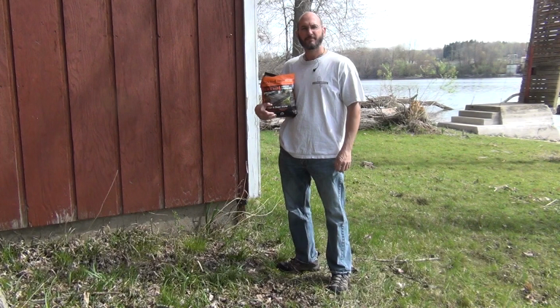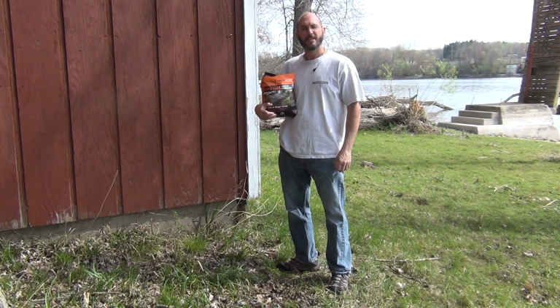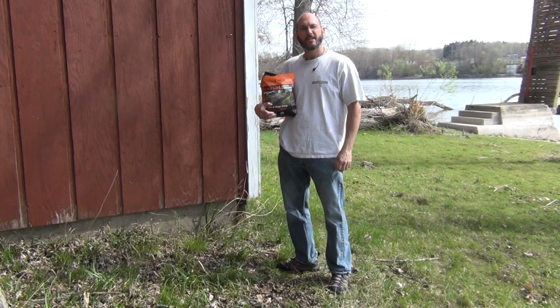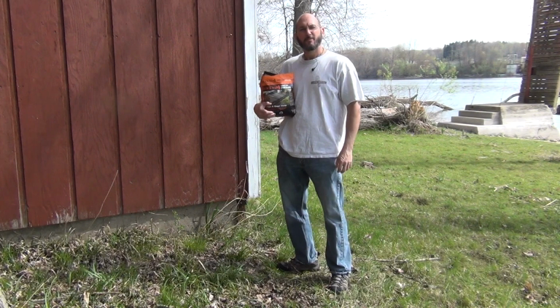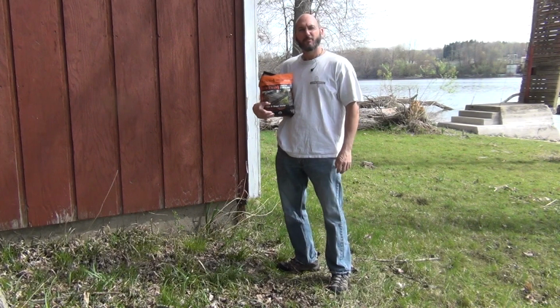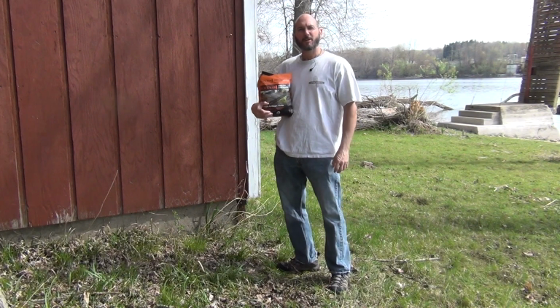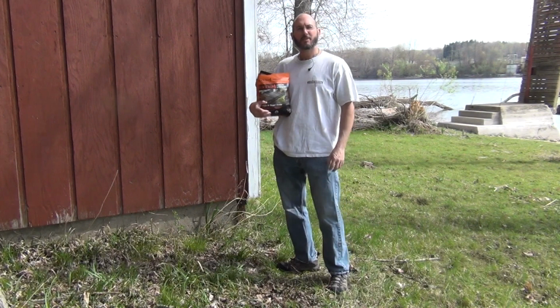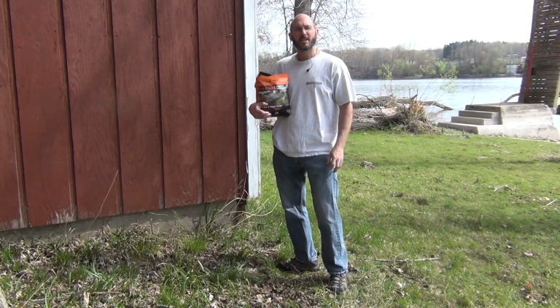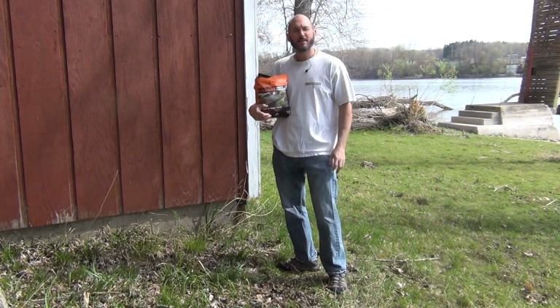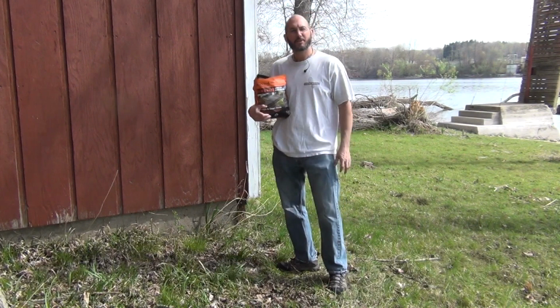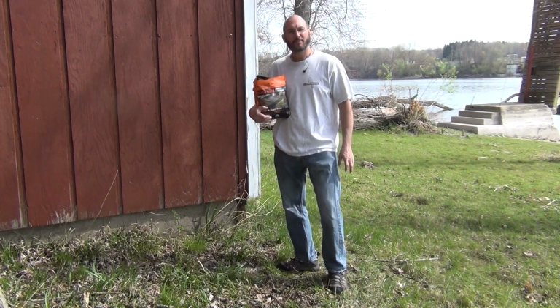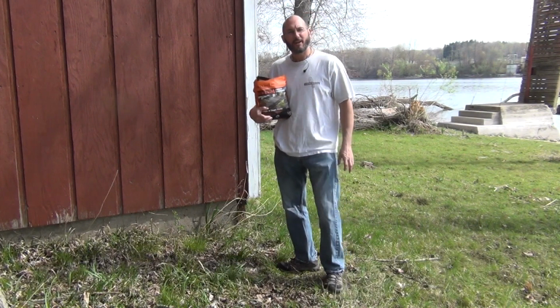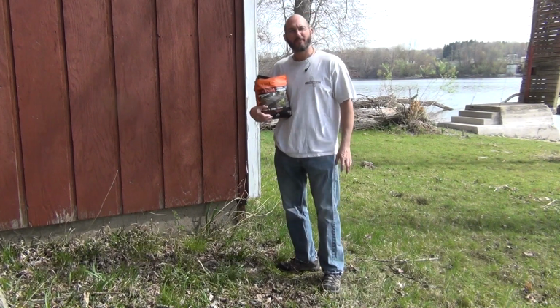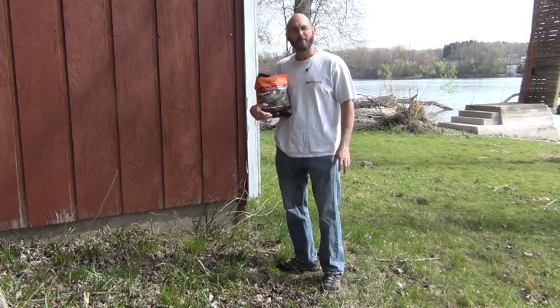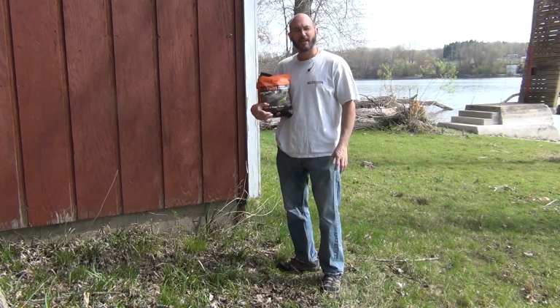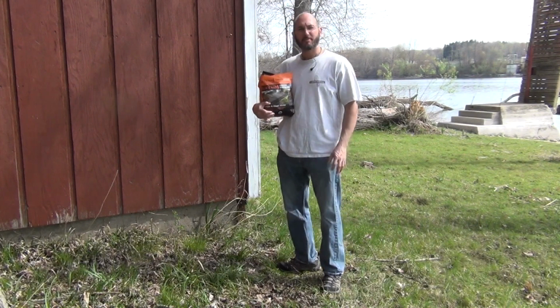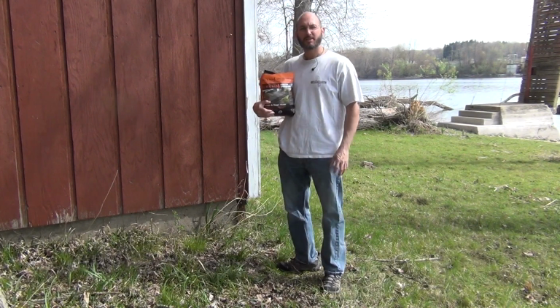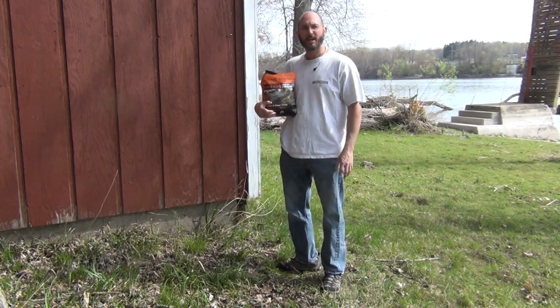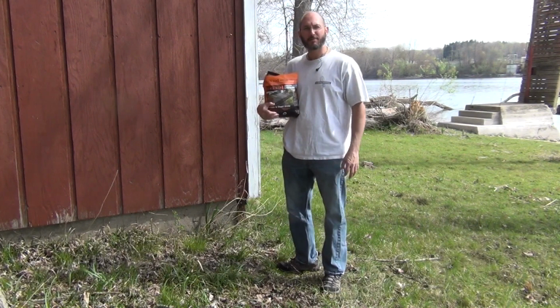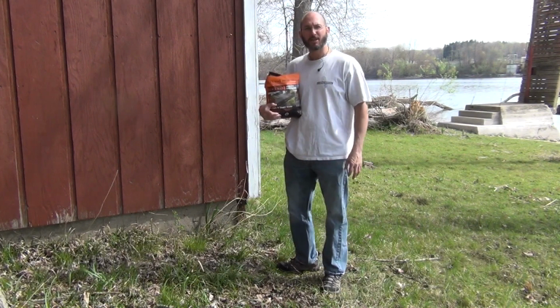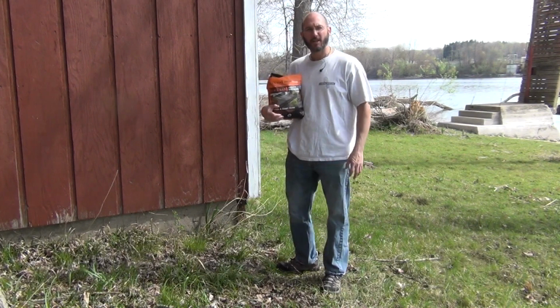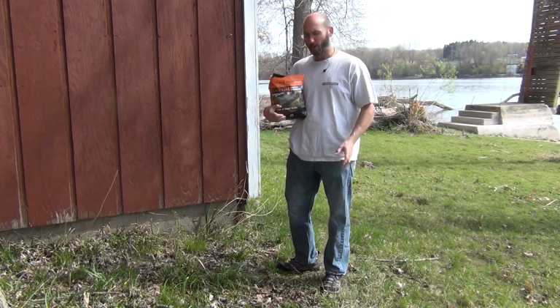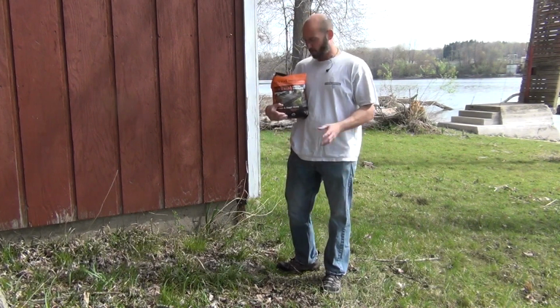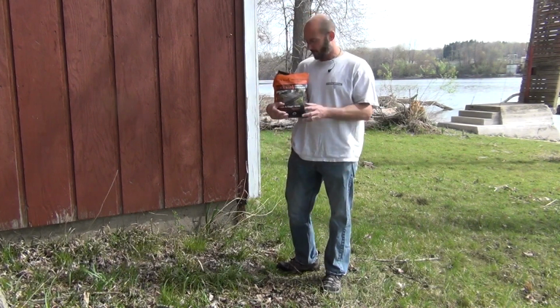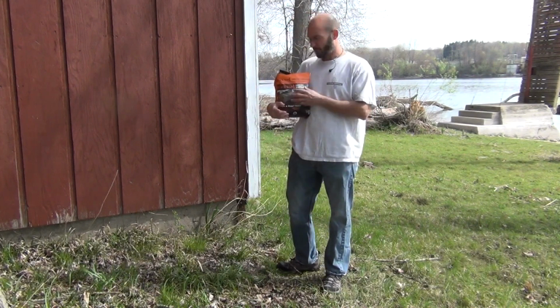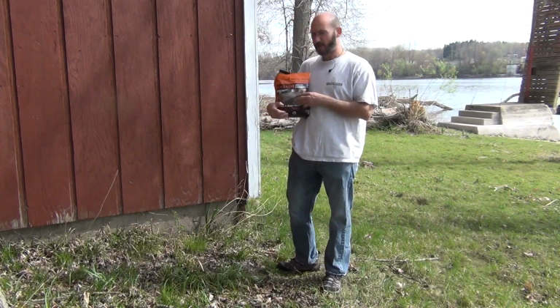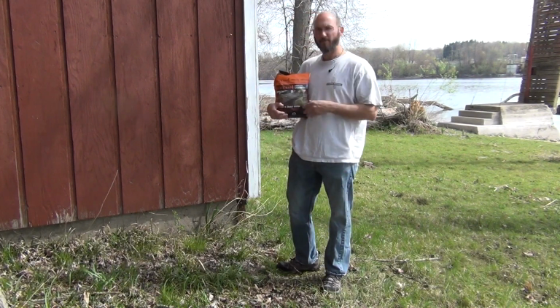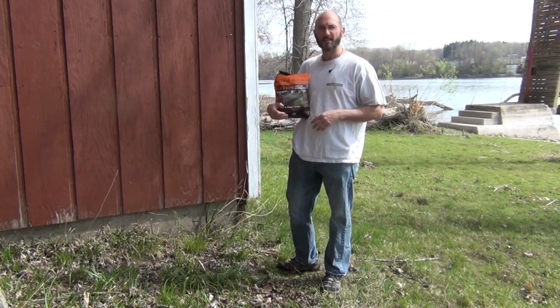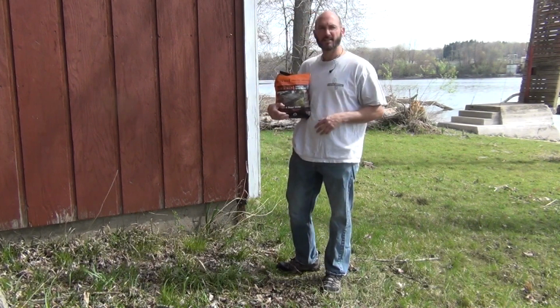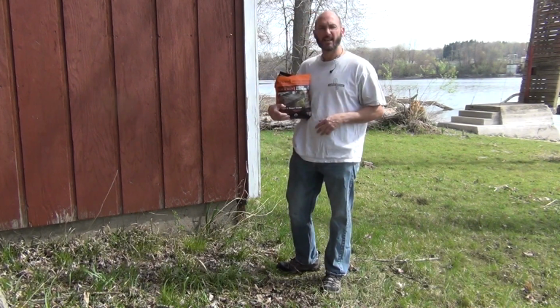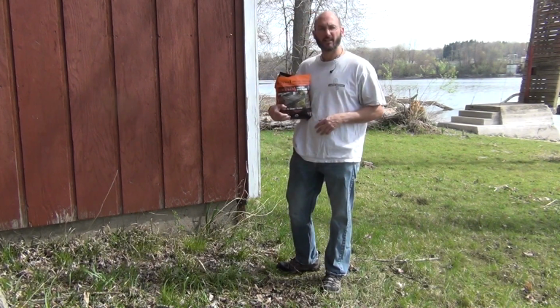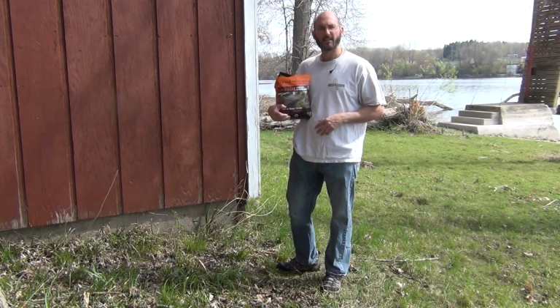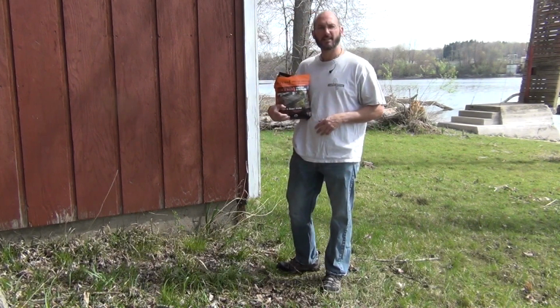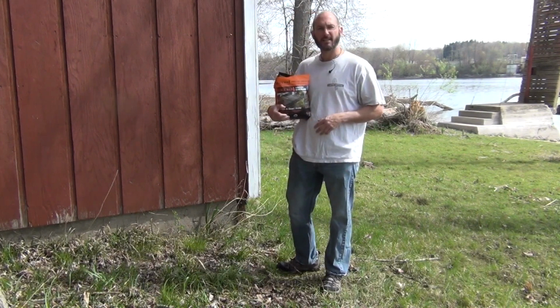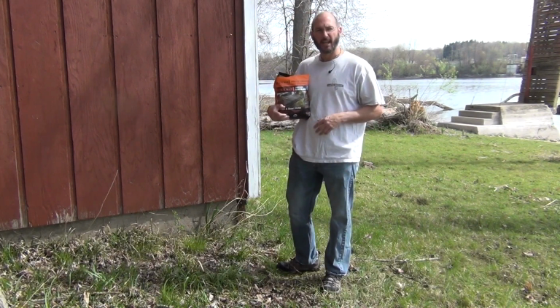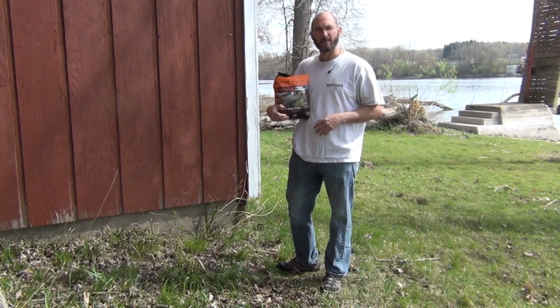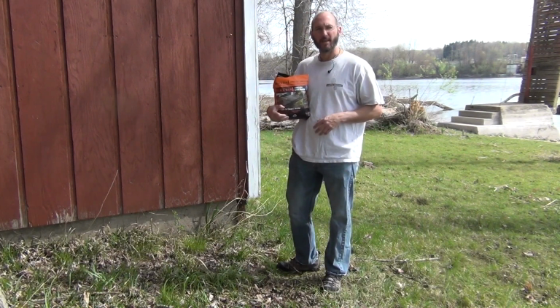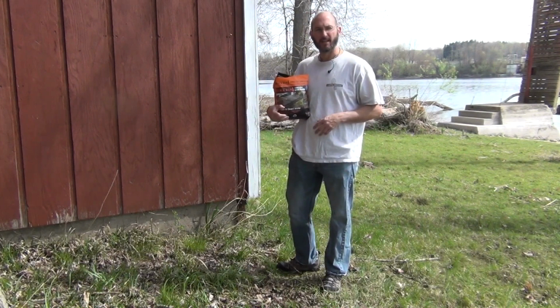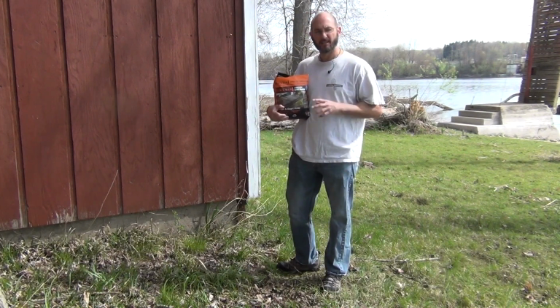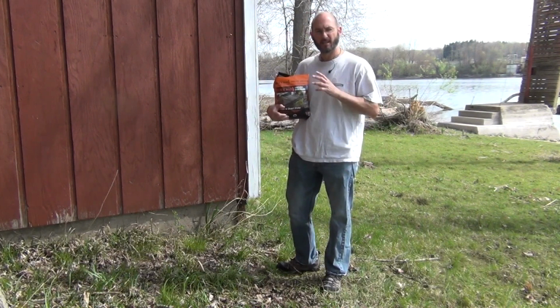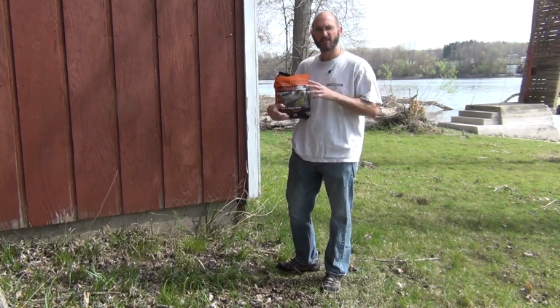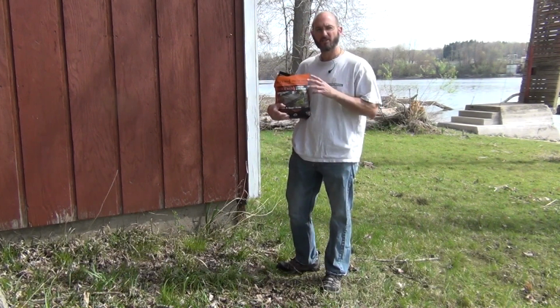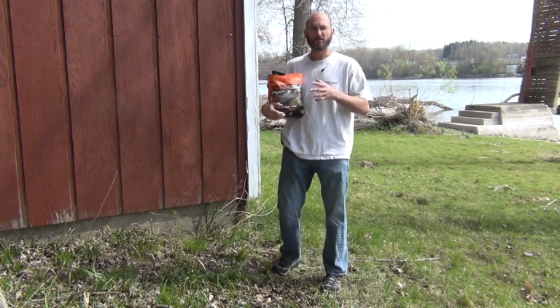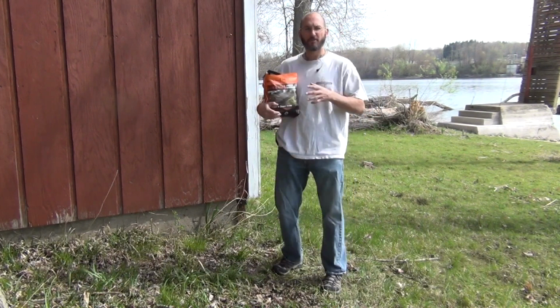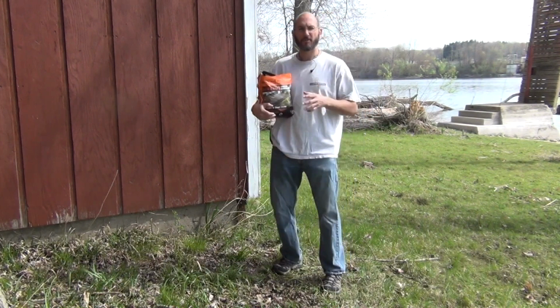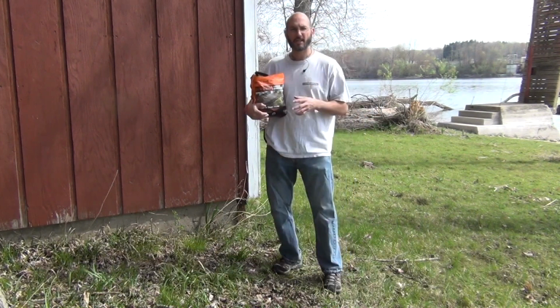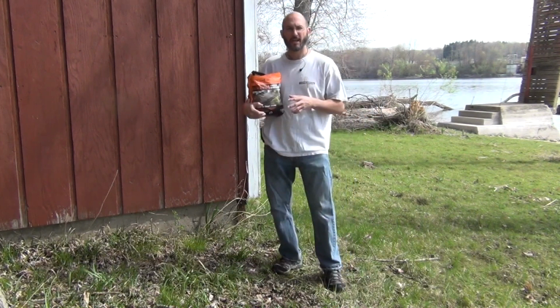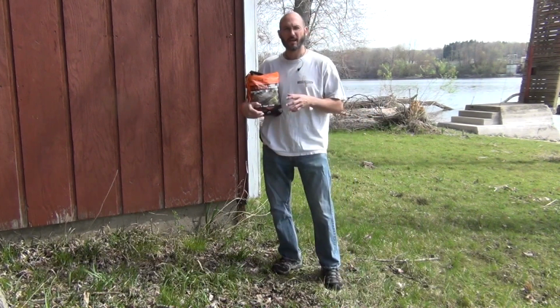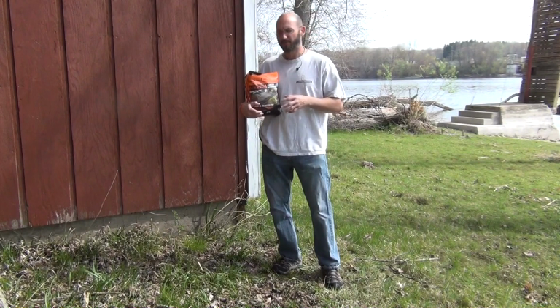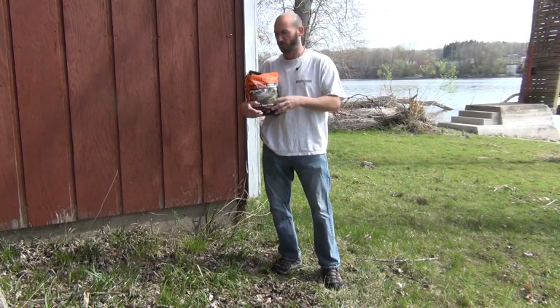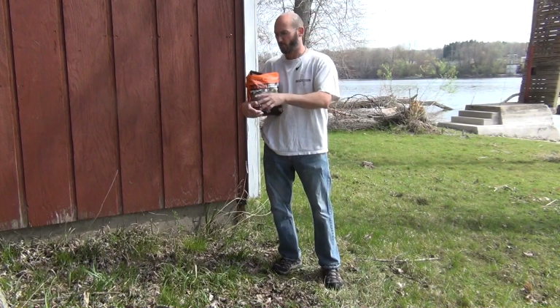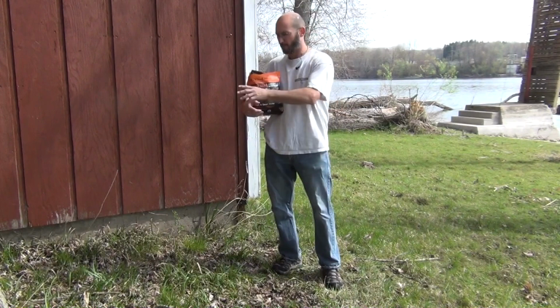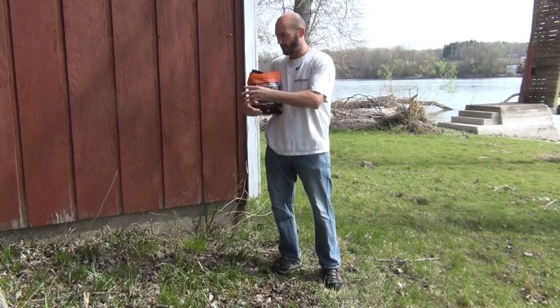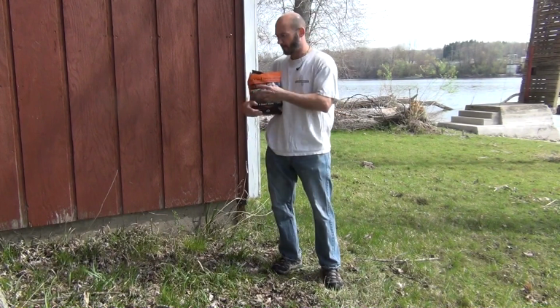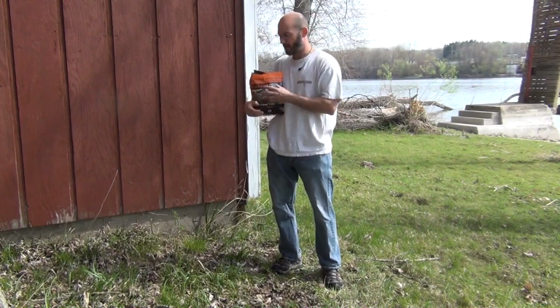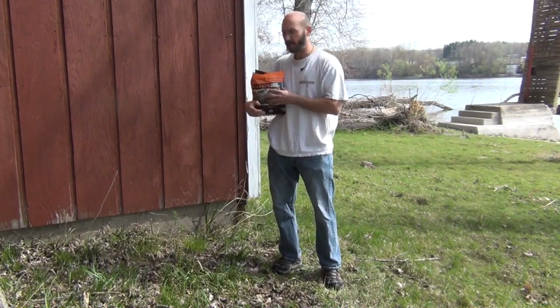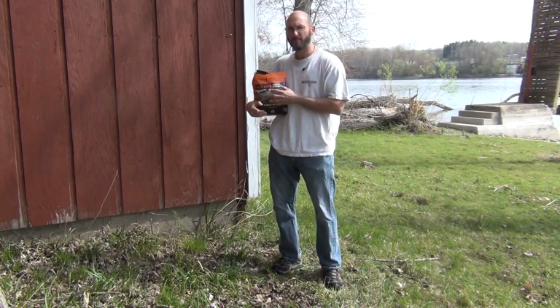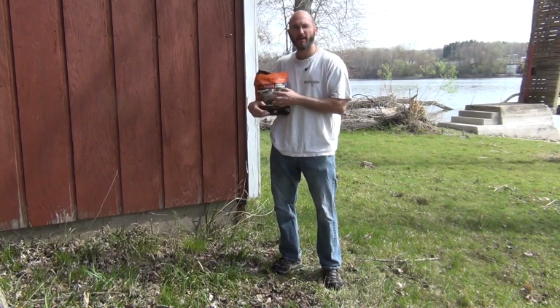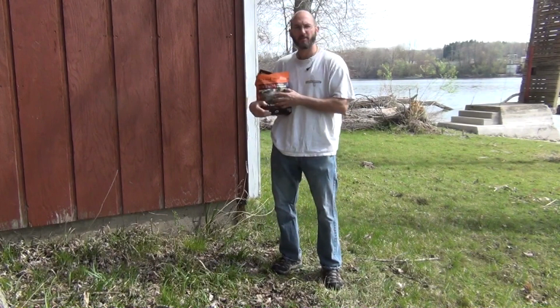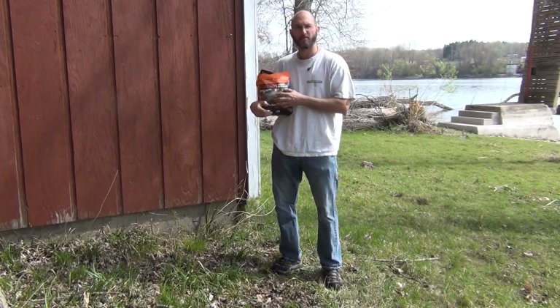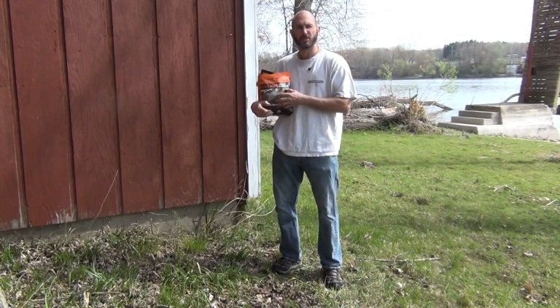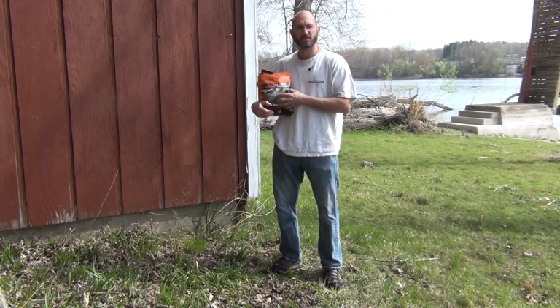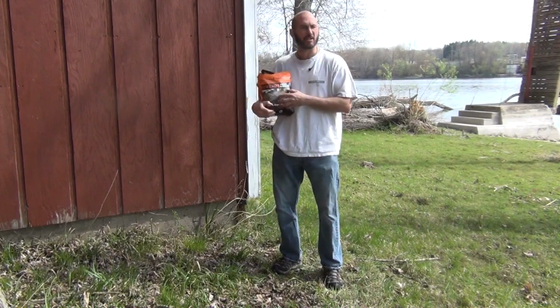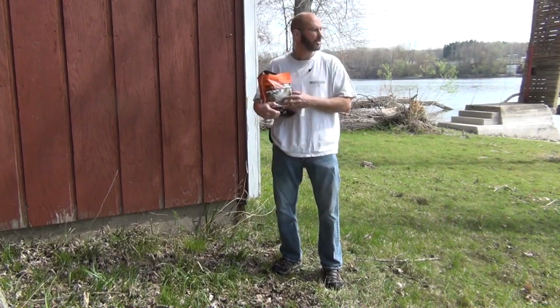Welcome to Camping Survival. My name is Tom Schock. A quick video on sandless sandbags. These things are terrific to have stored around, having a bunch of these.